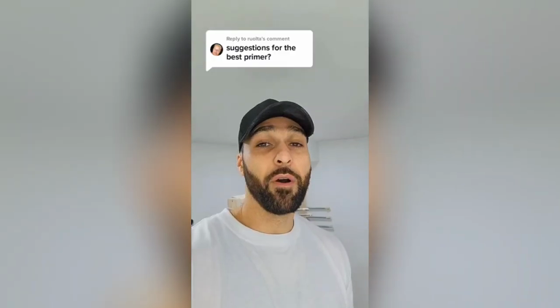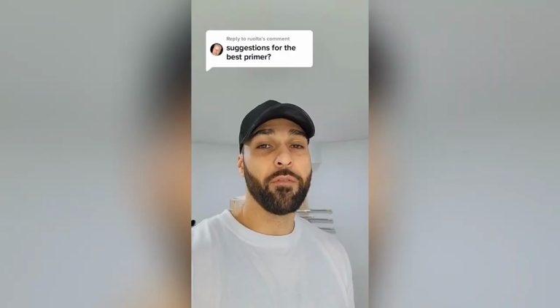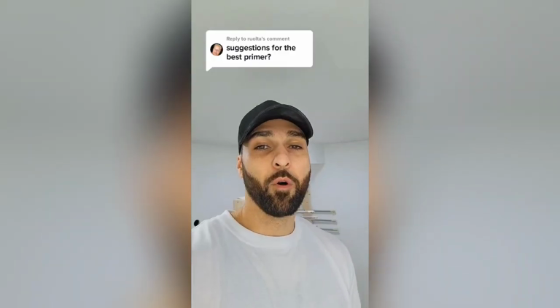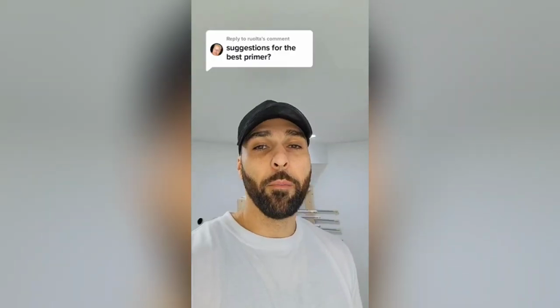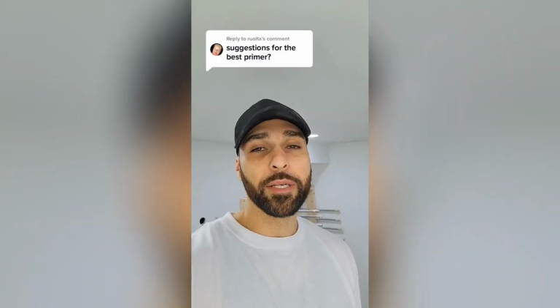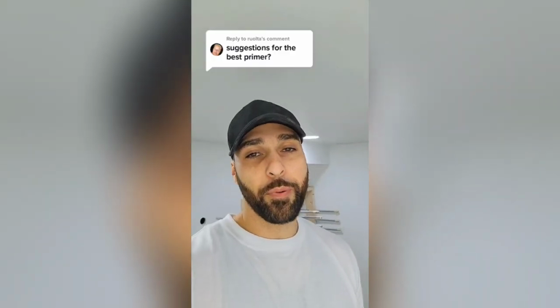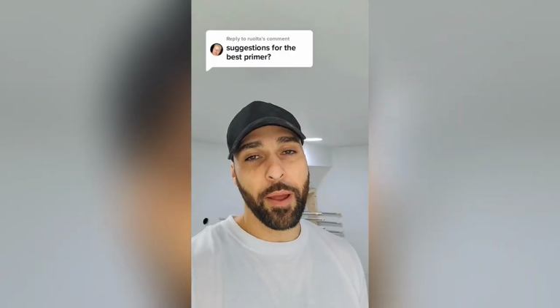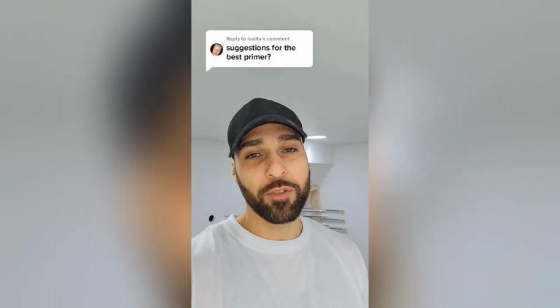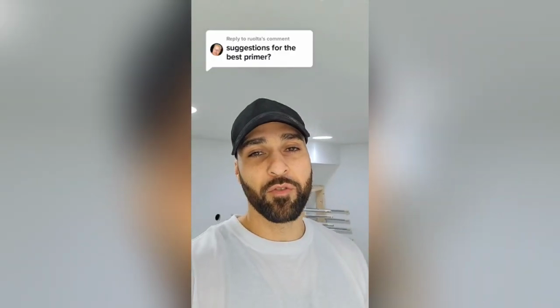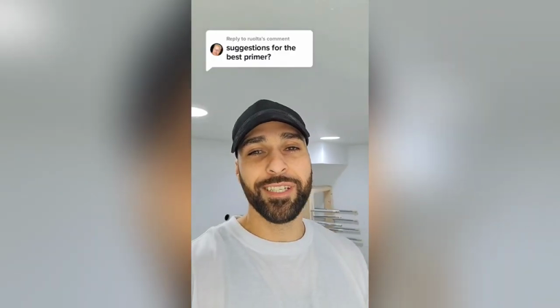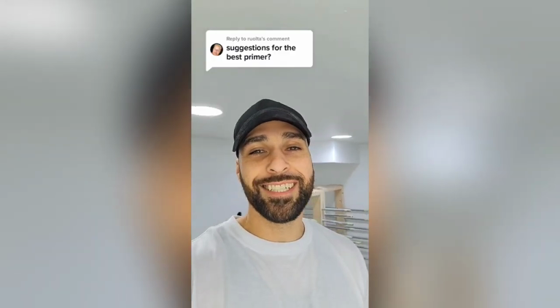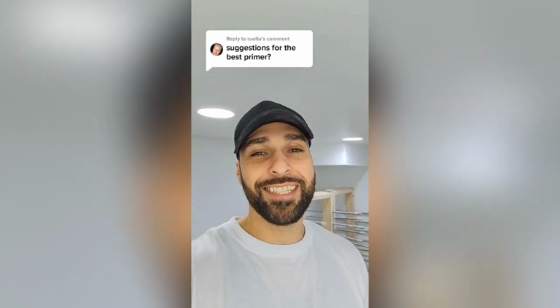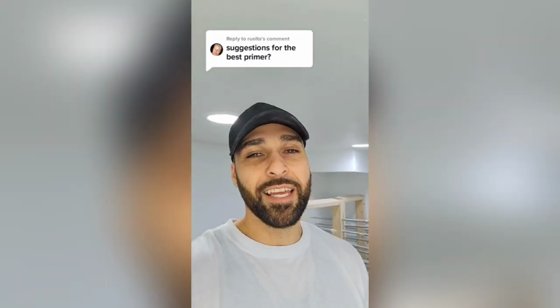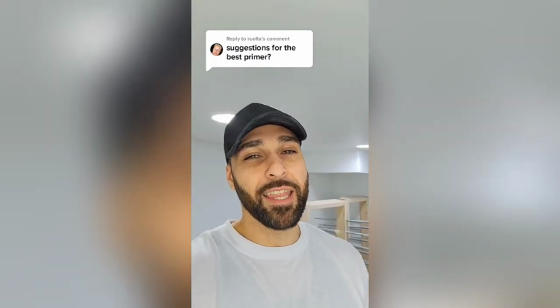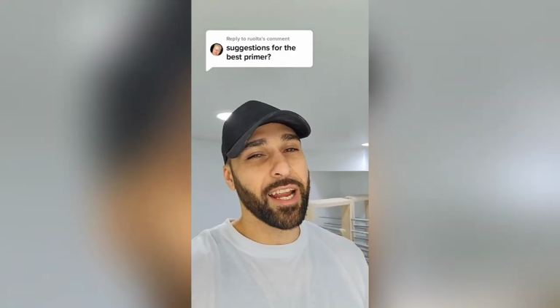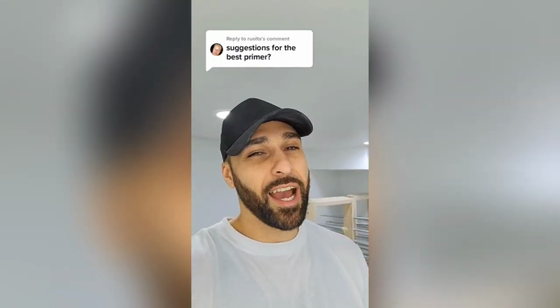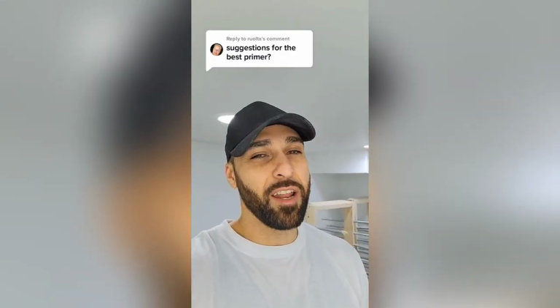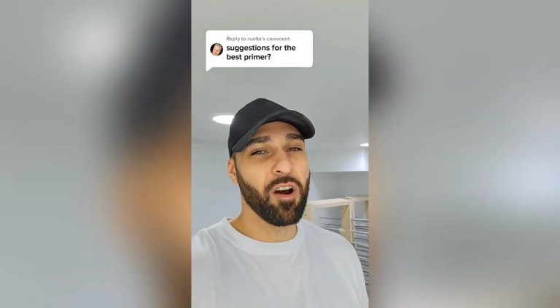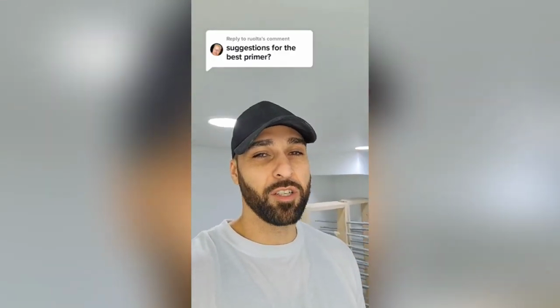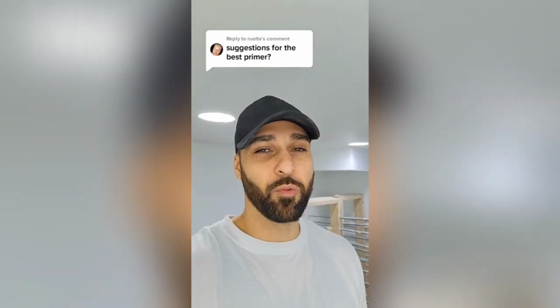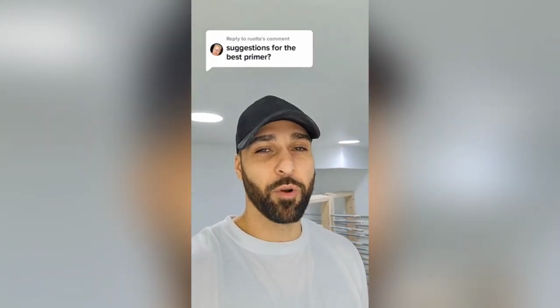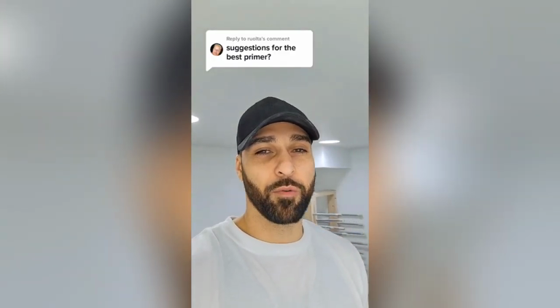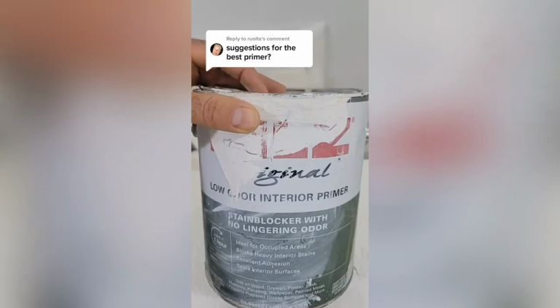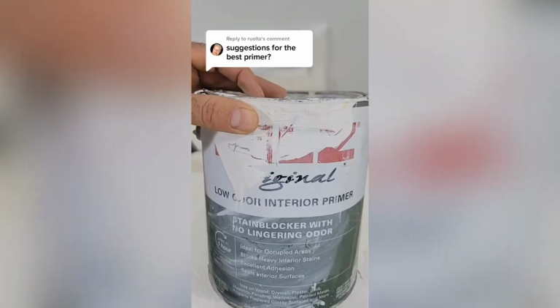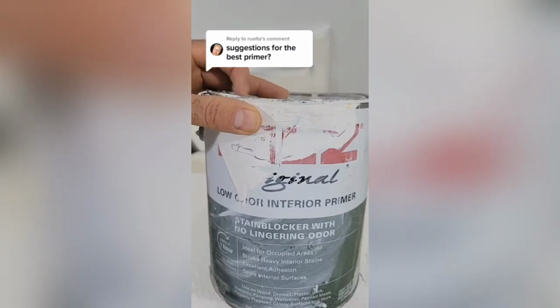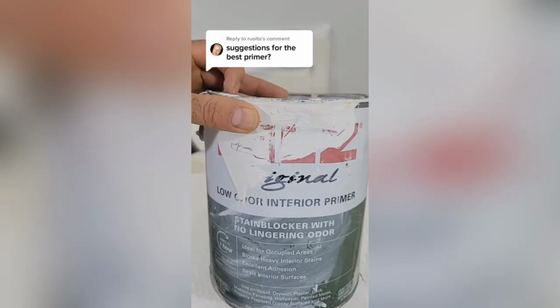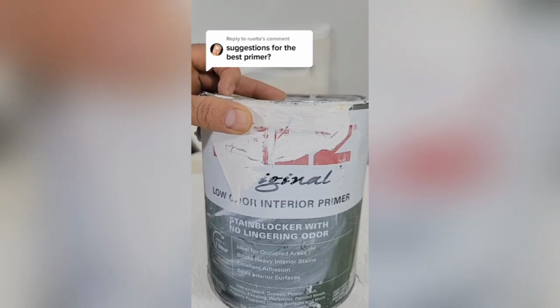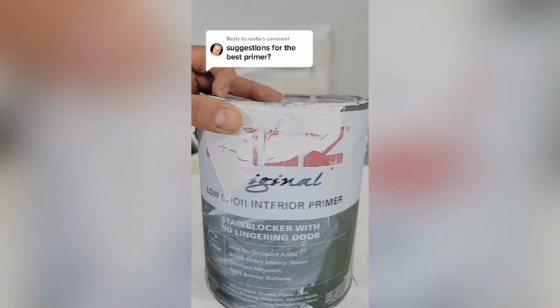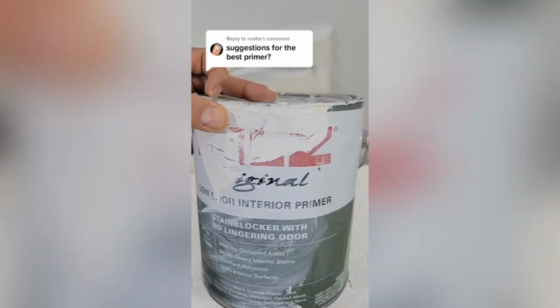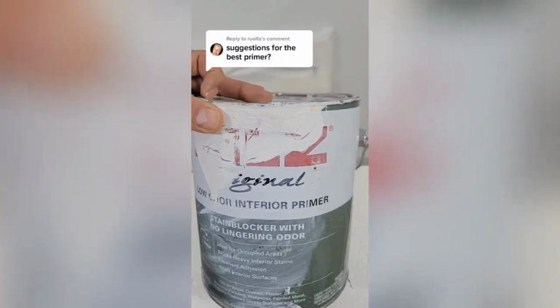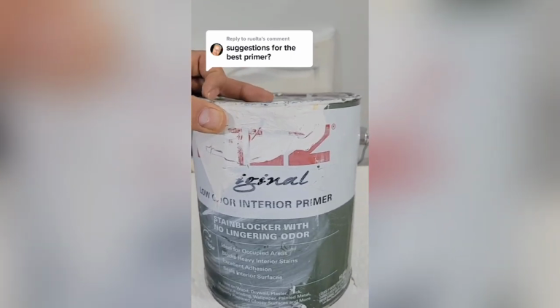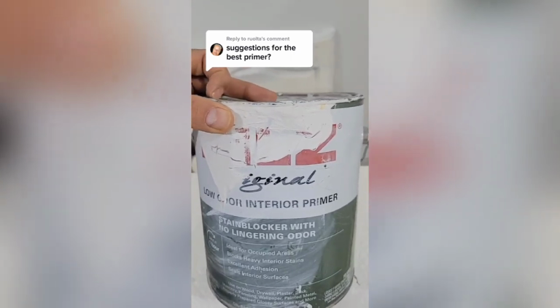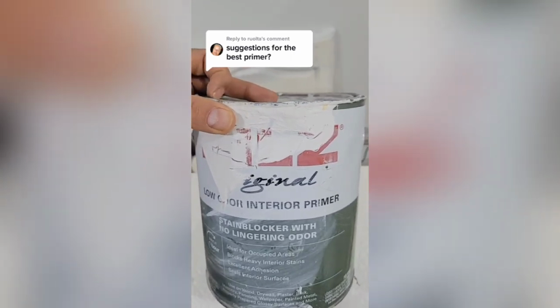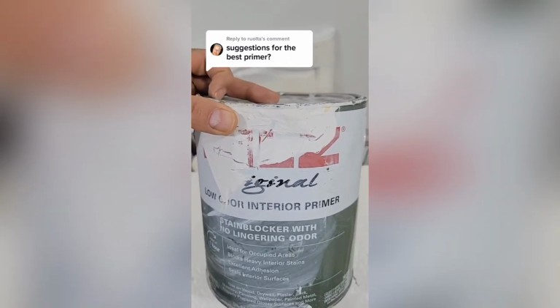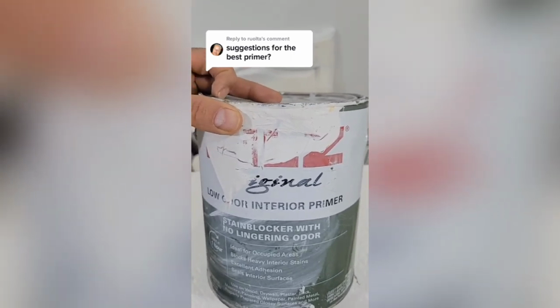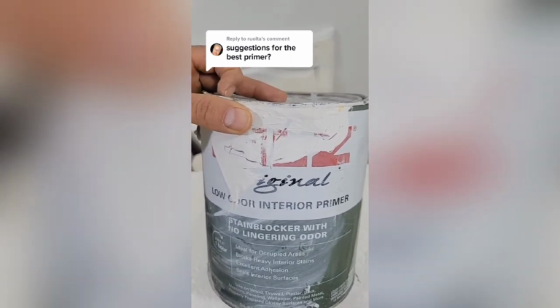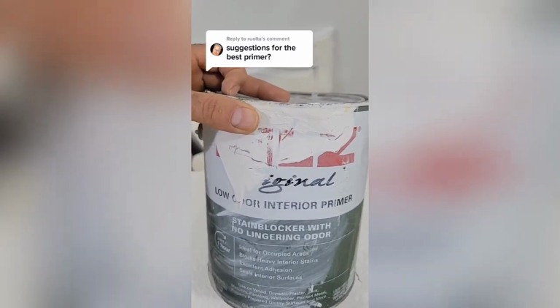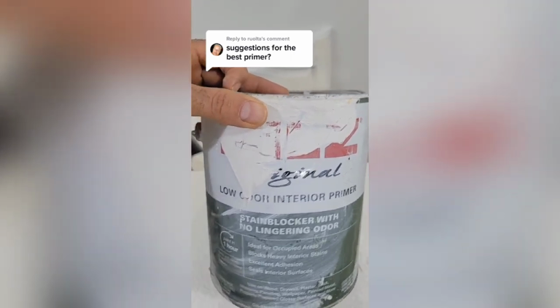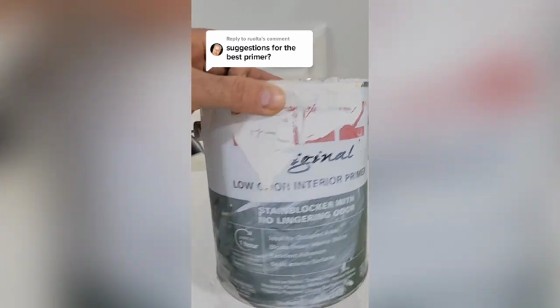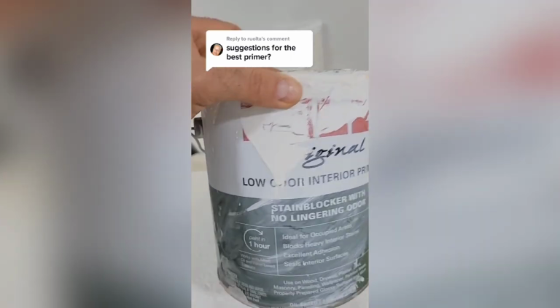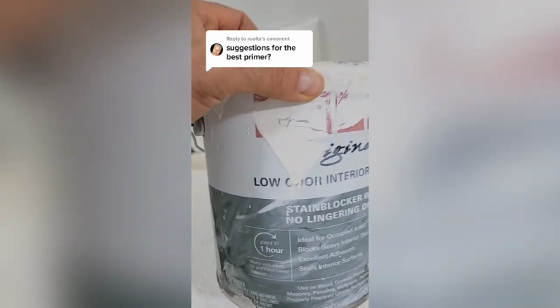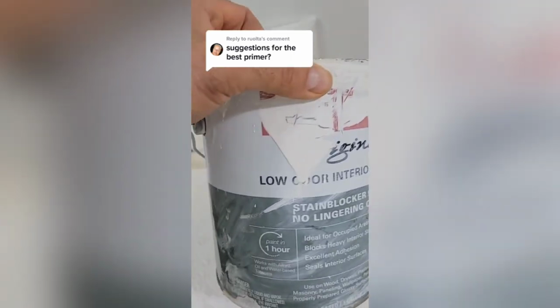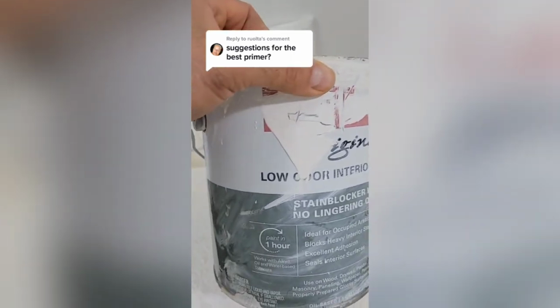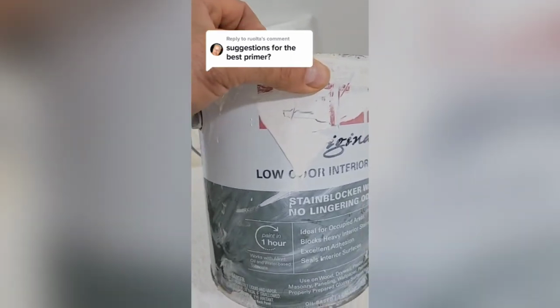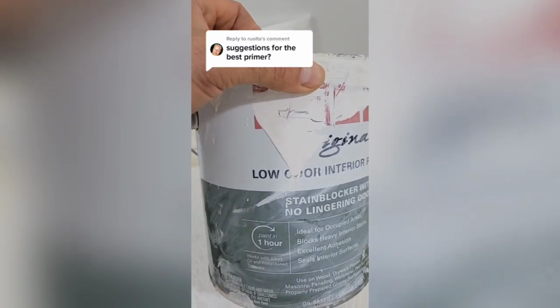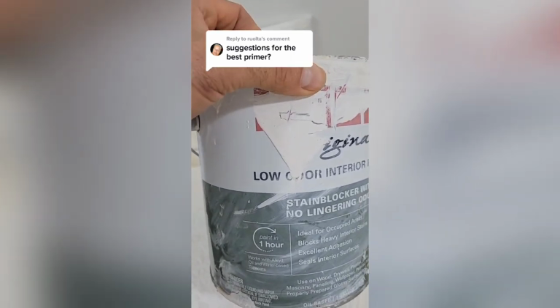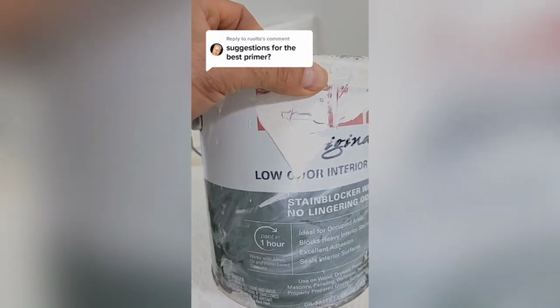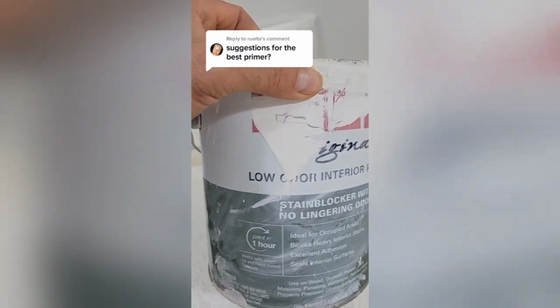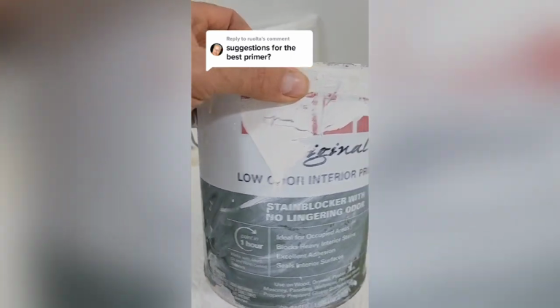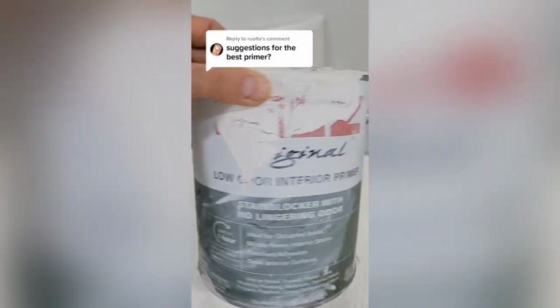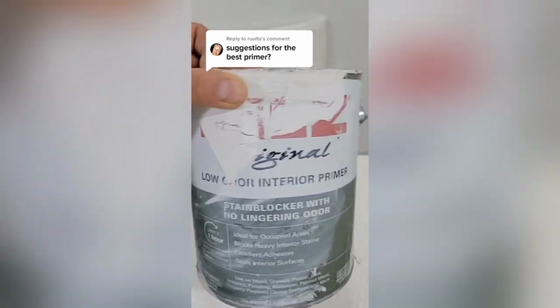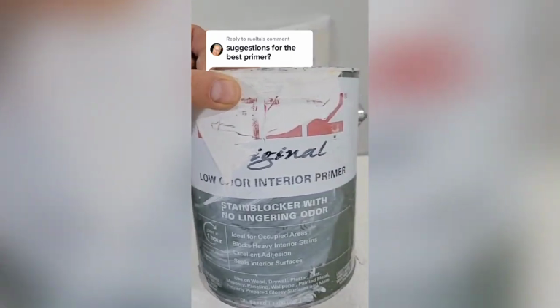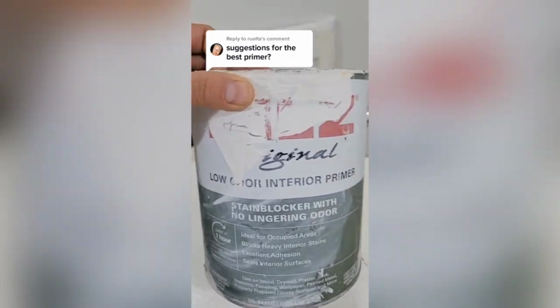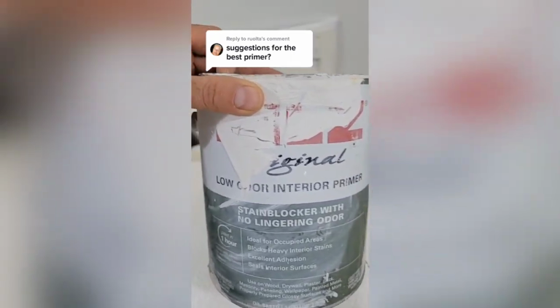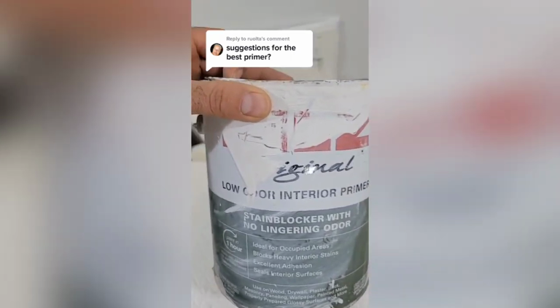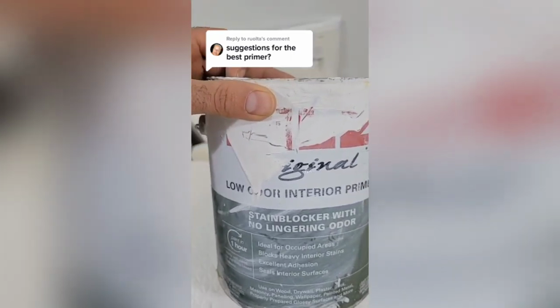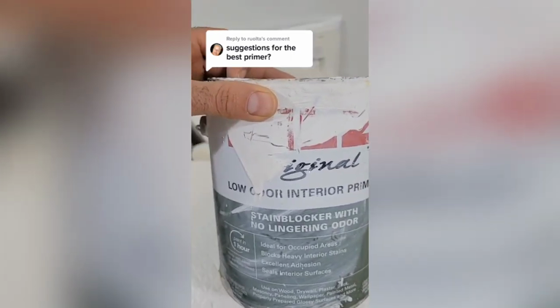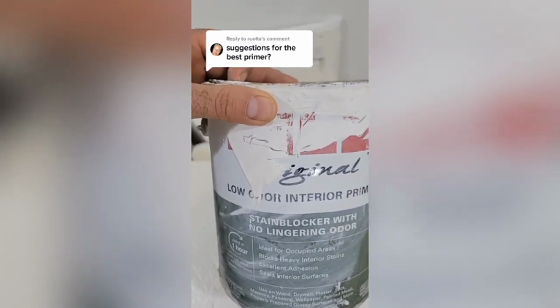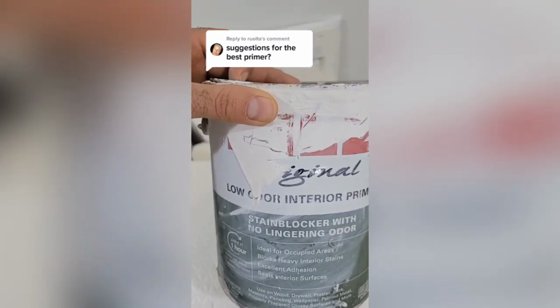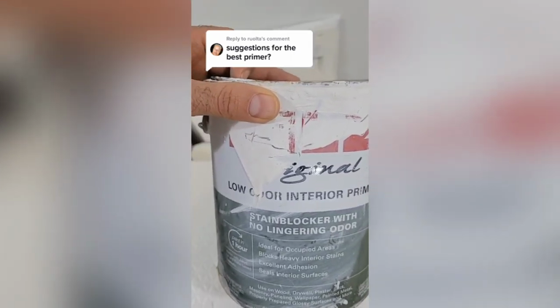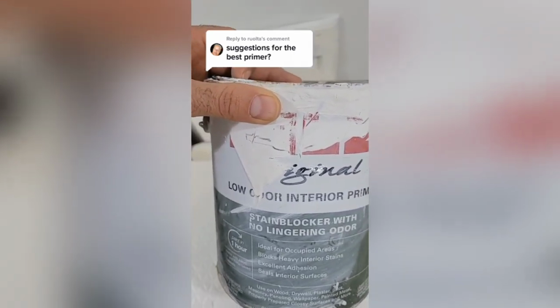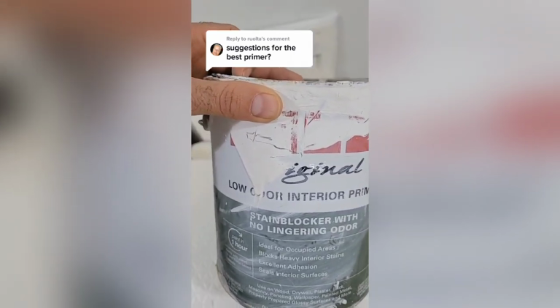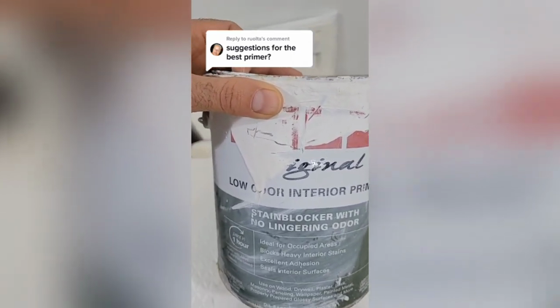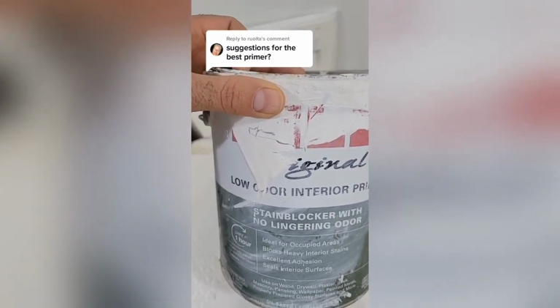However, oil-based primers really stink and they're kind of hard to work with. You can get this primer from Kiehl's, which is a low-odor primer and the smell is not too bad.